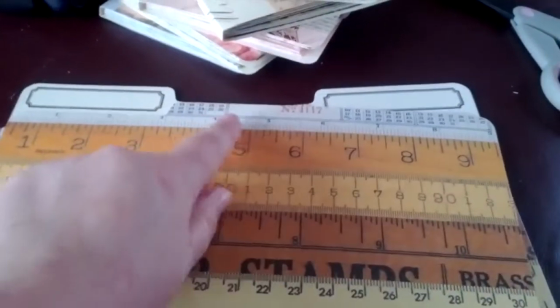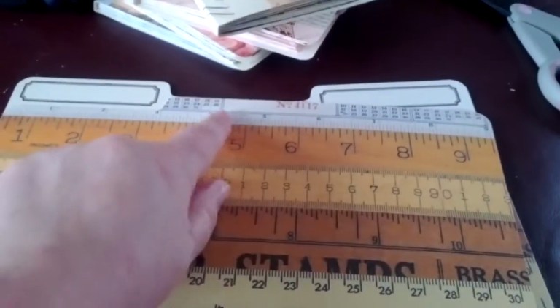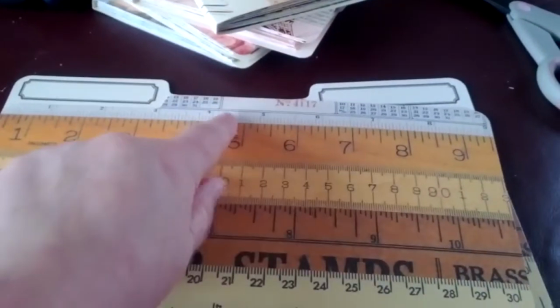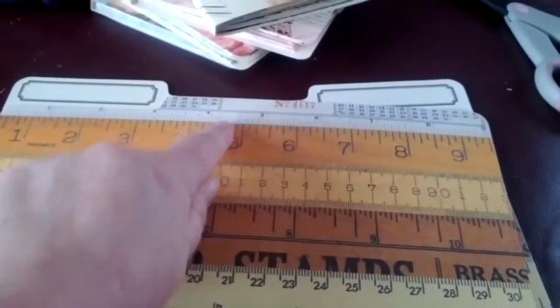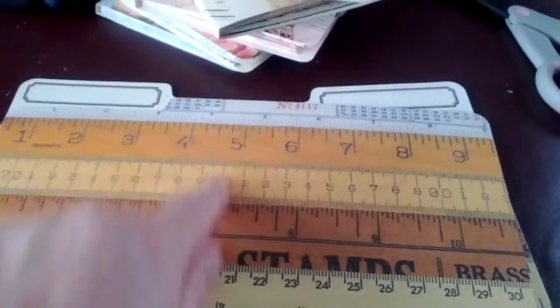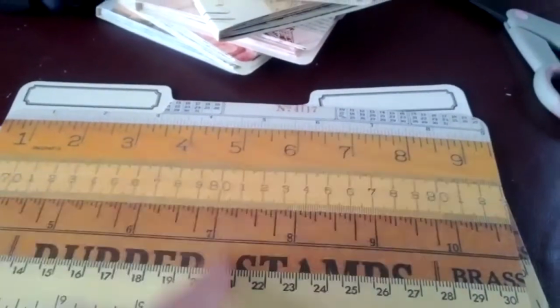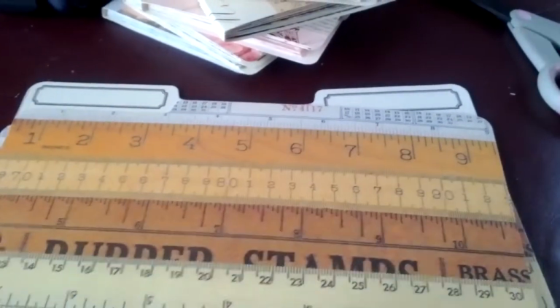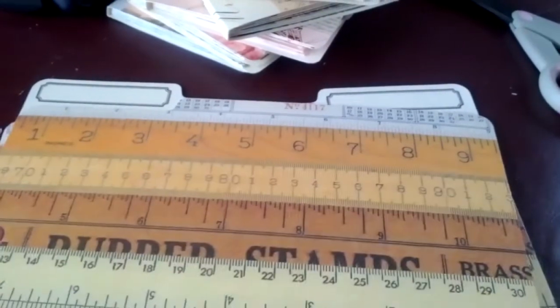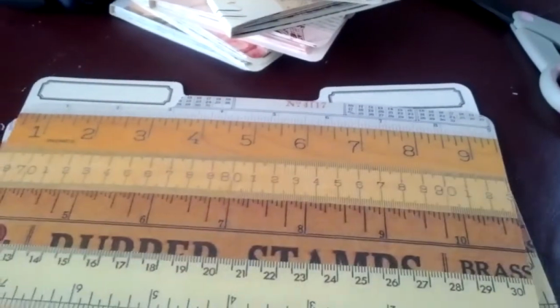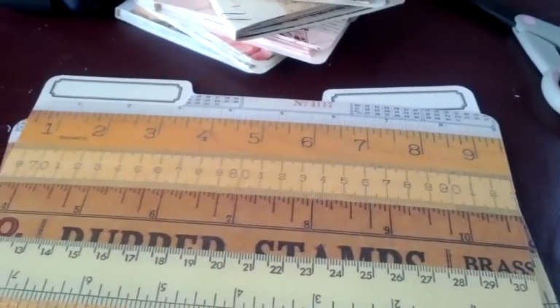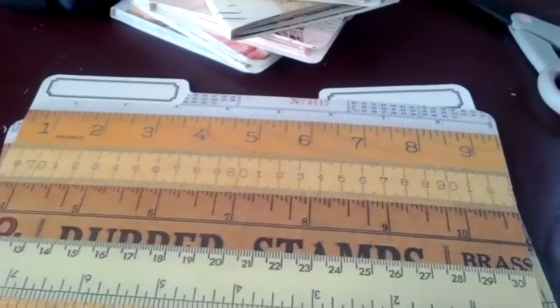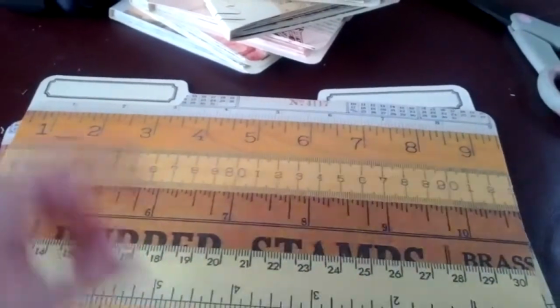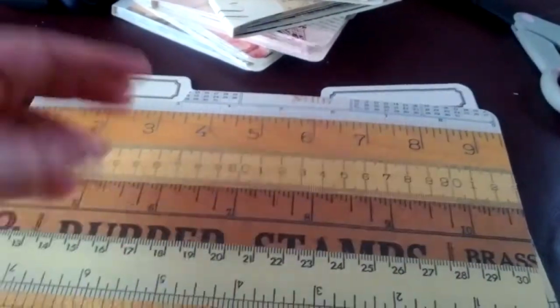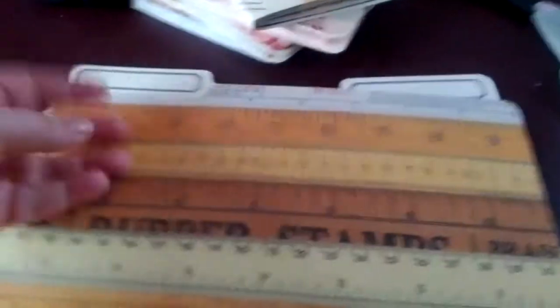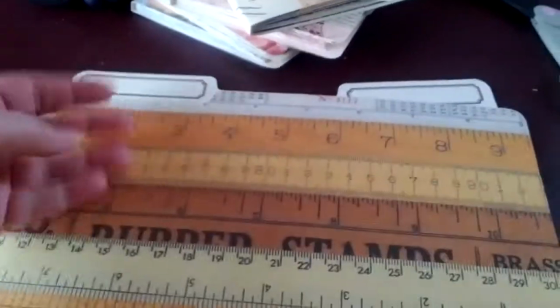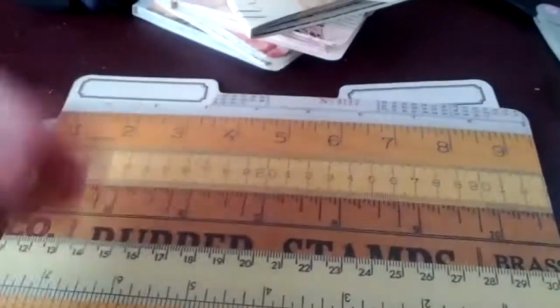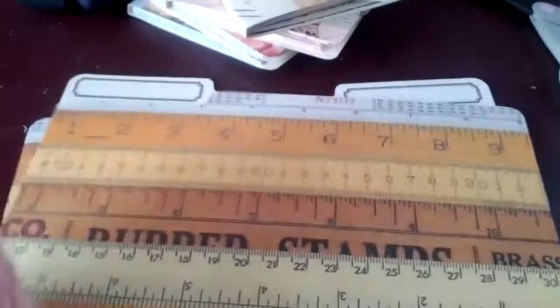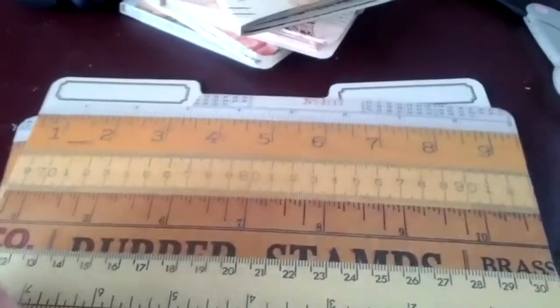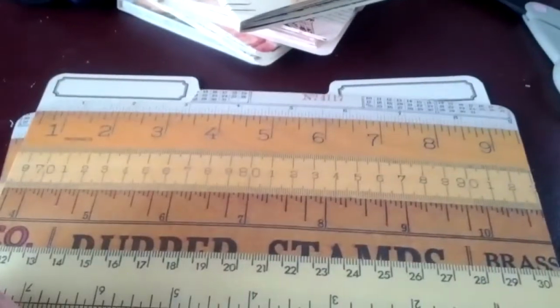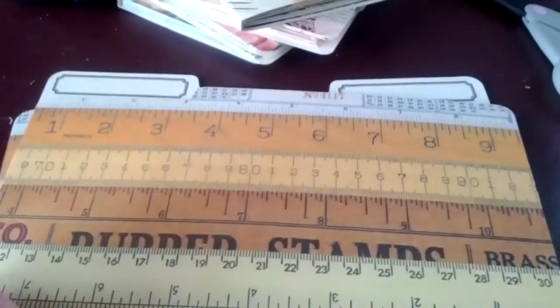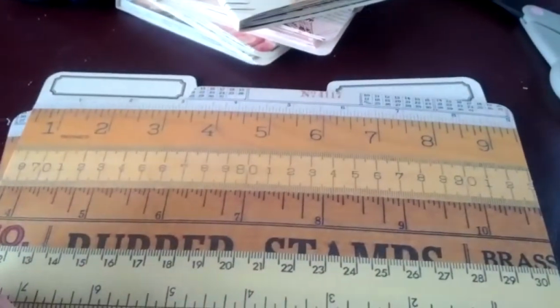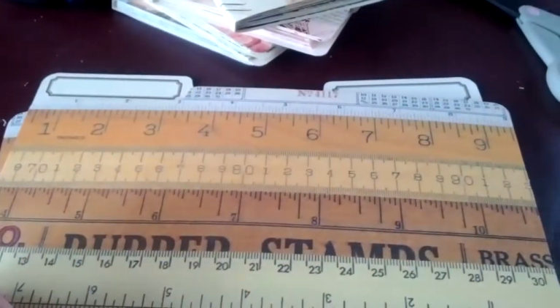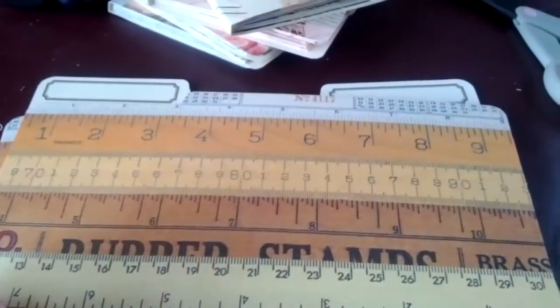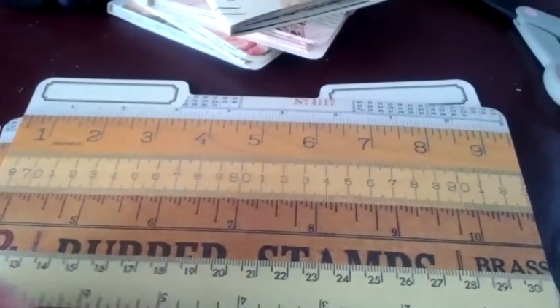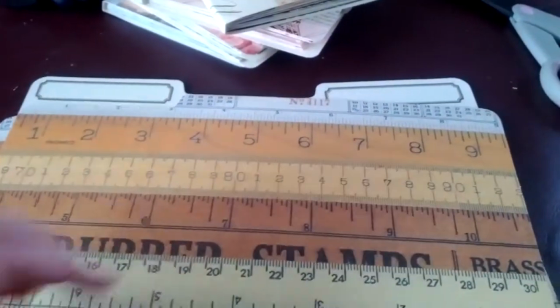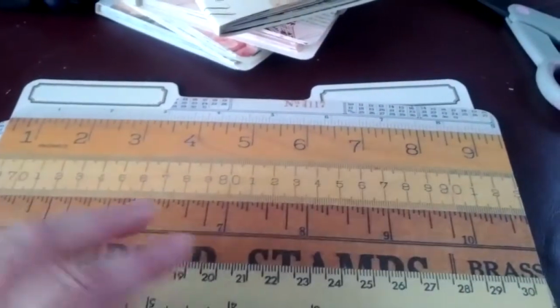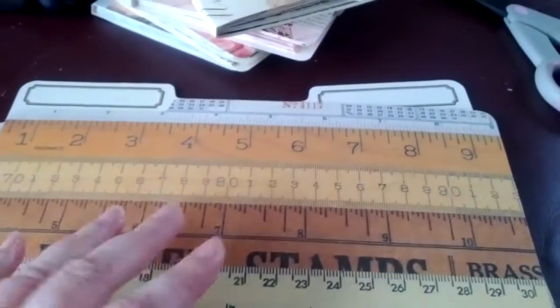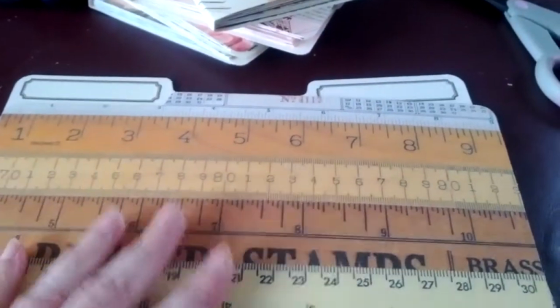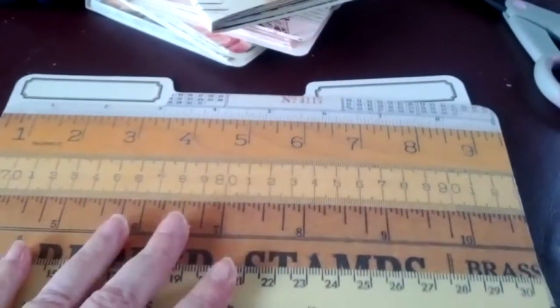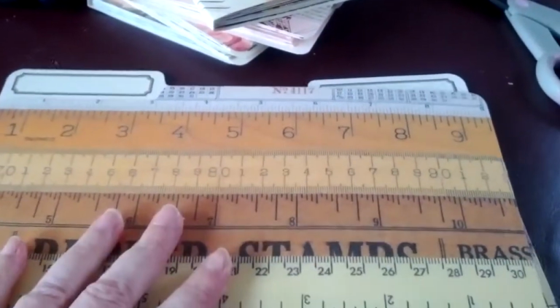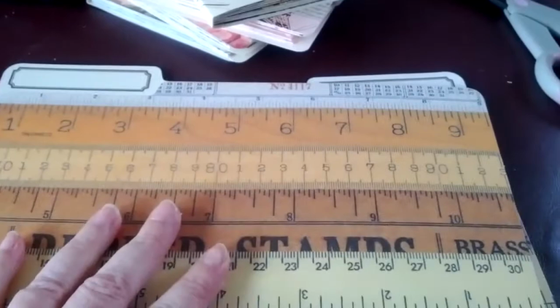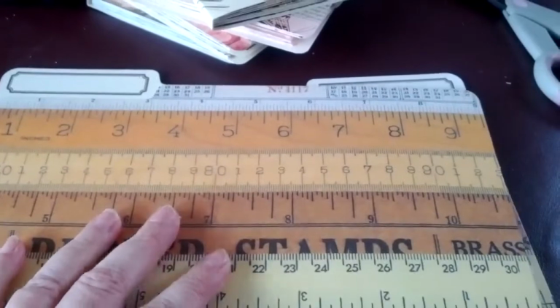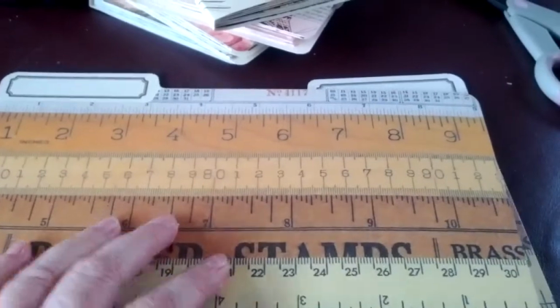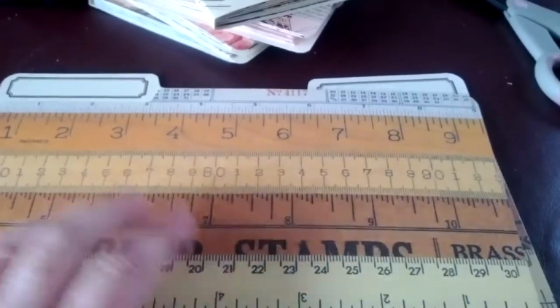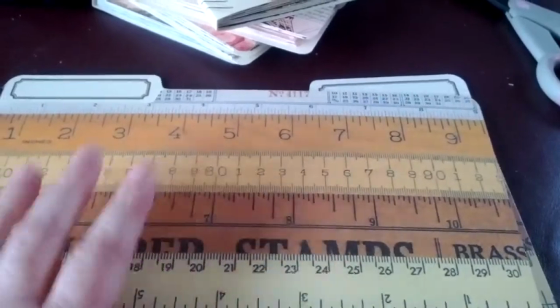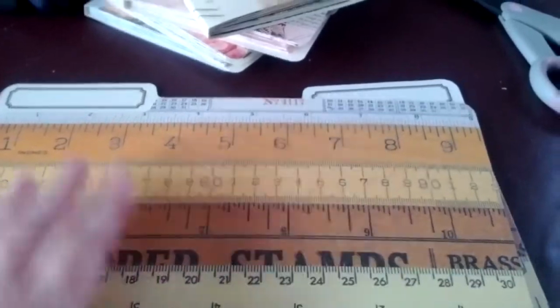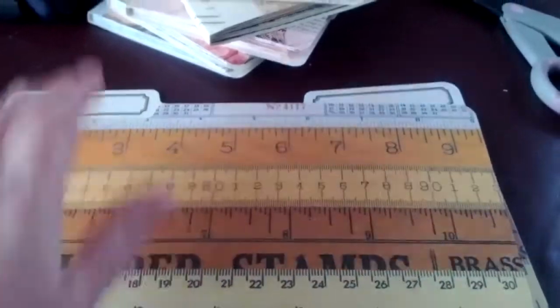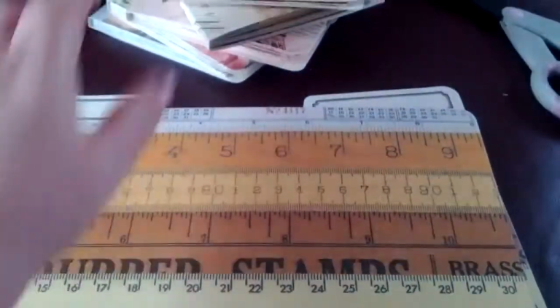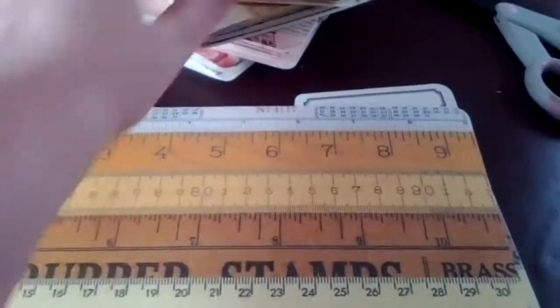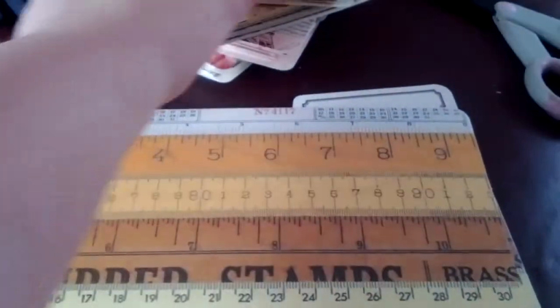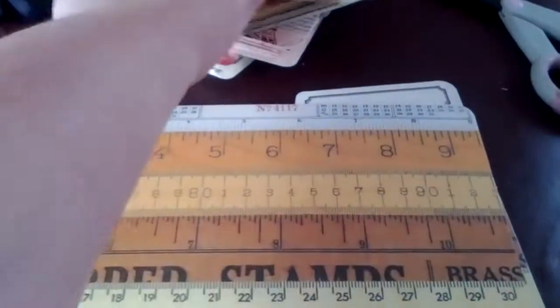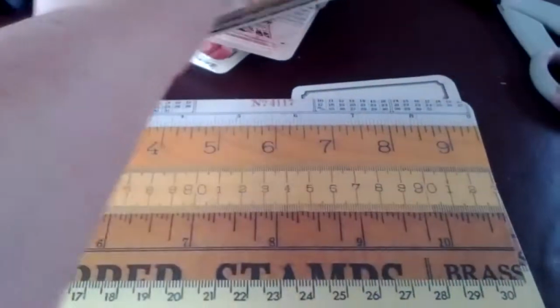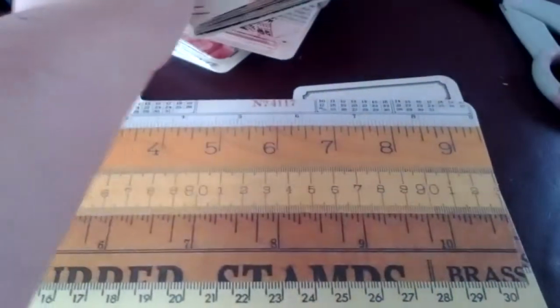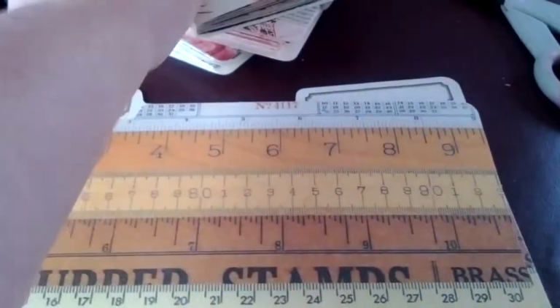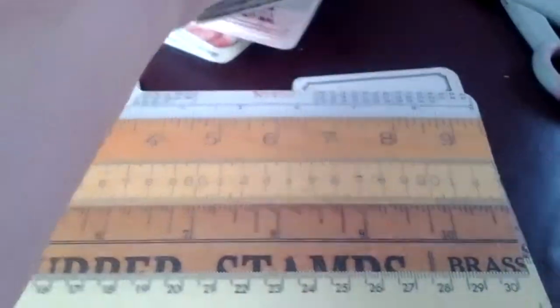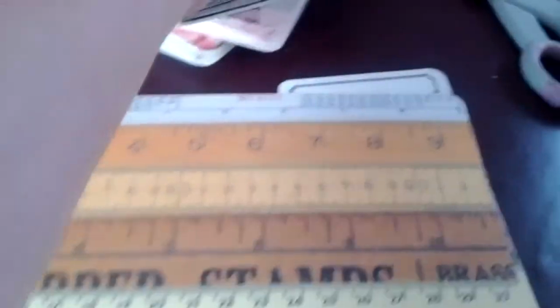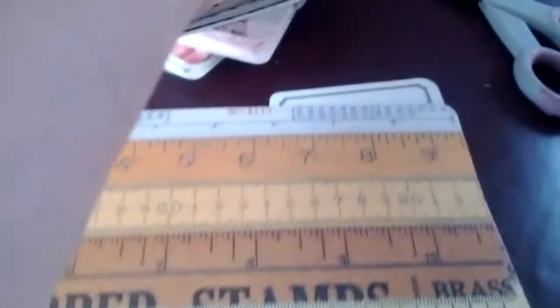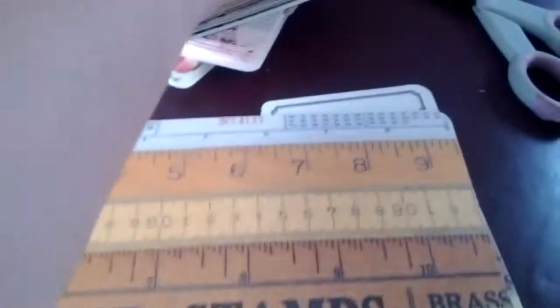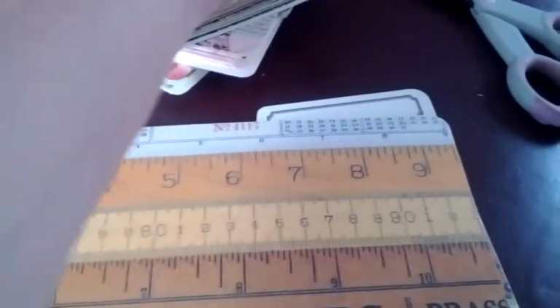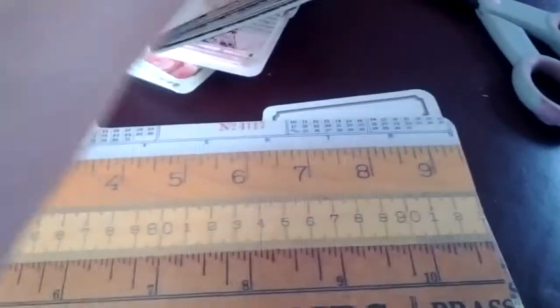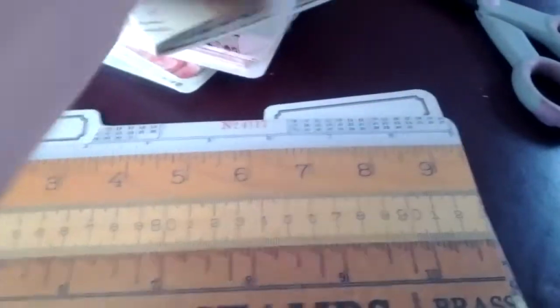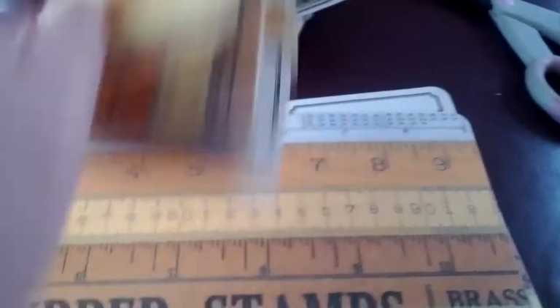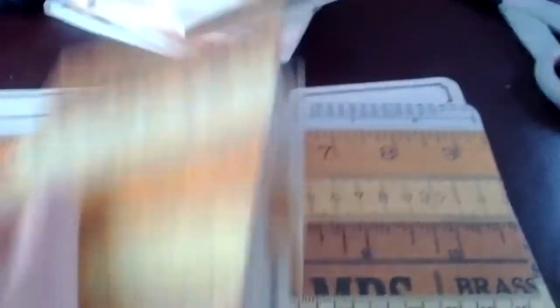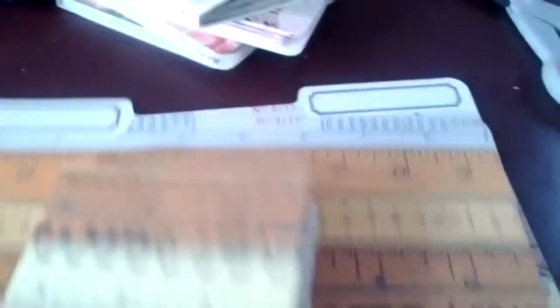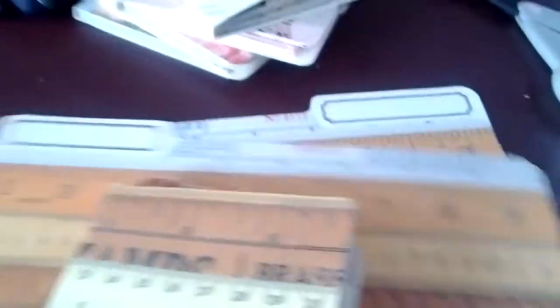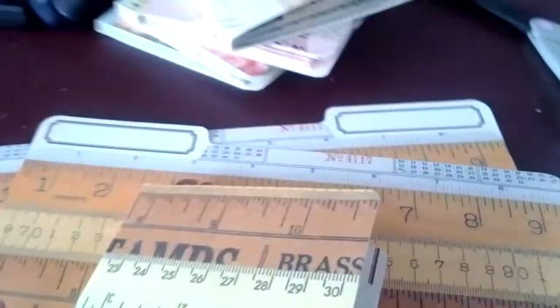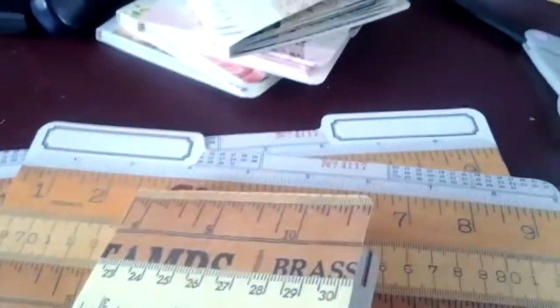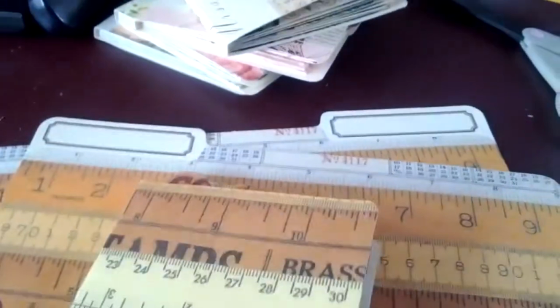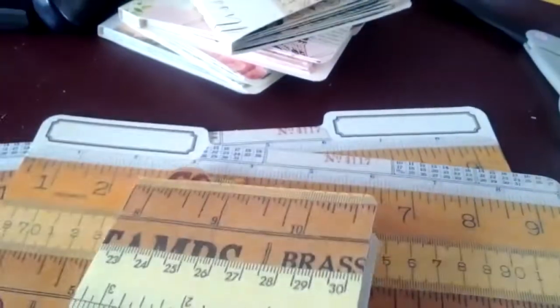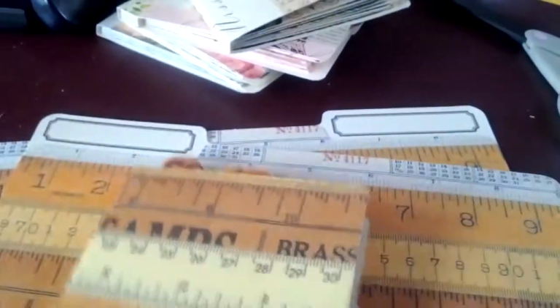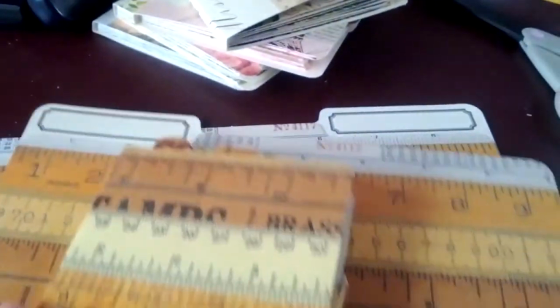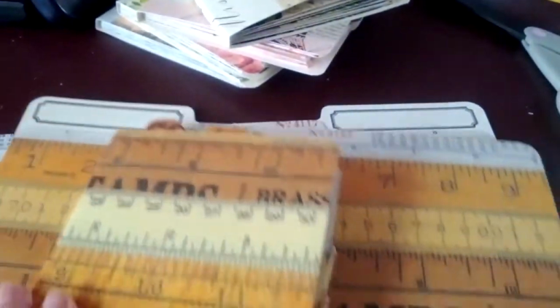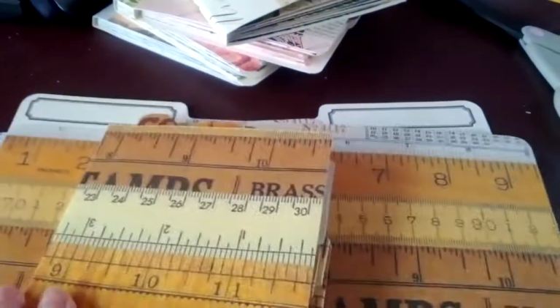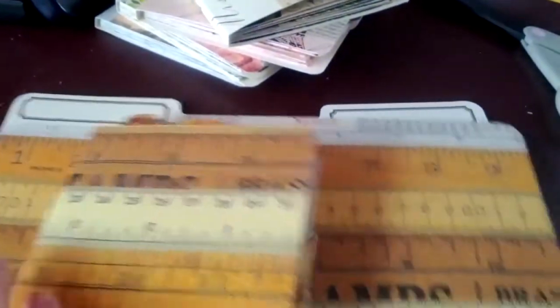instructions, so cutting them in half, folding them back, and gluing them together to make my little albums.